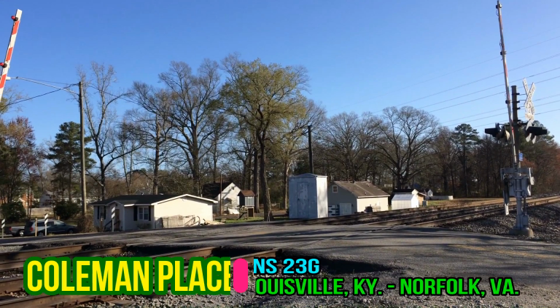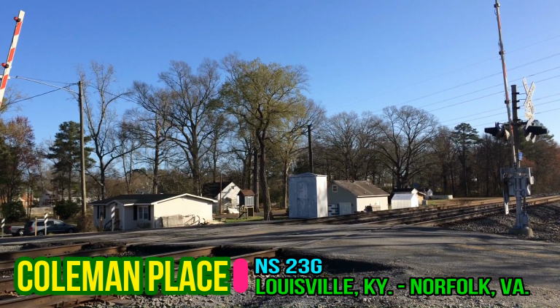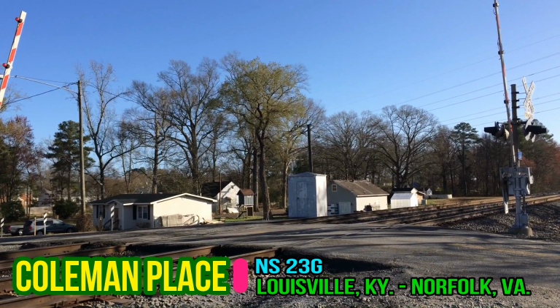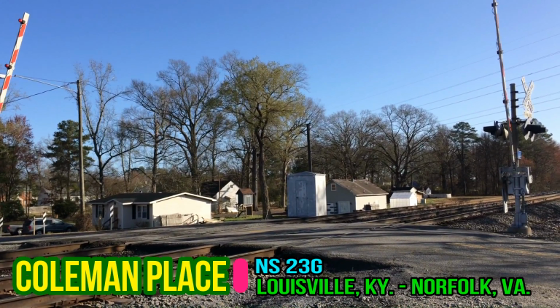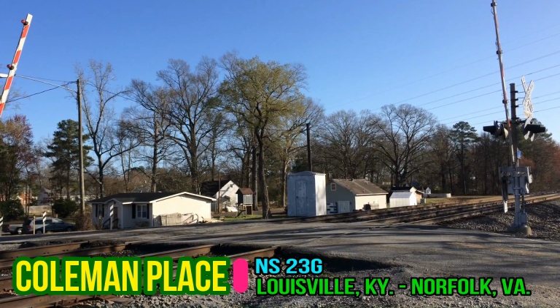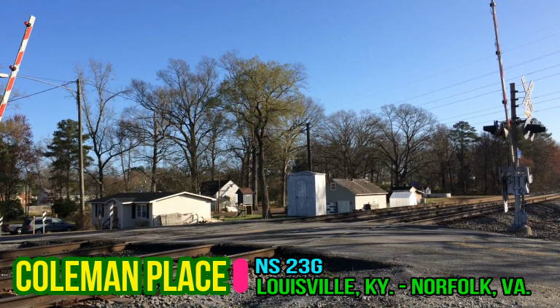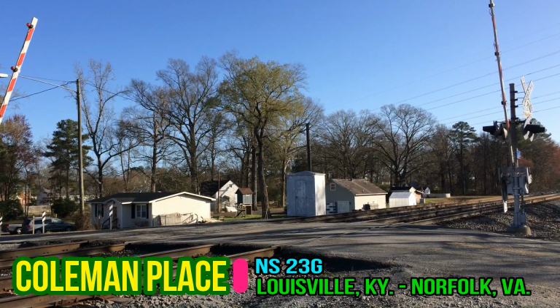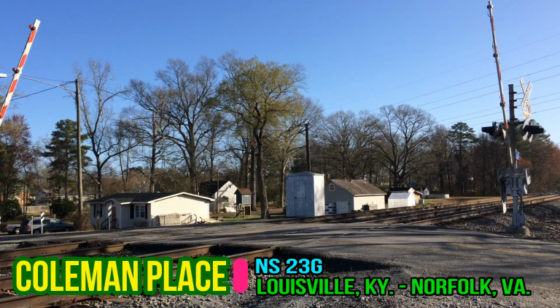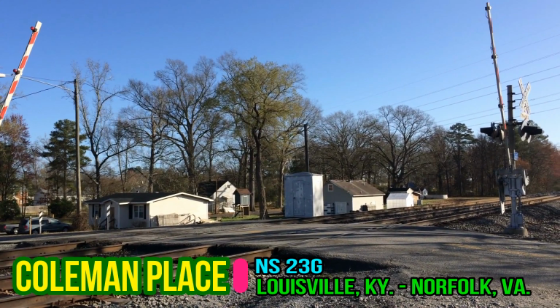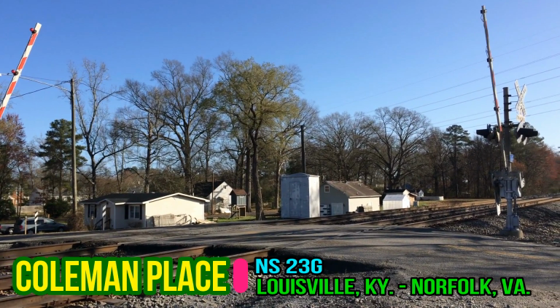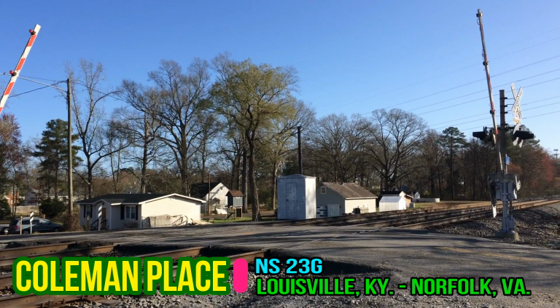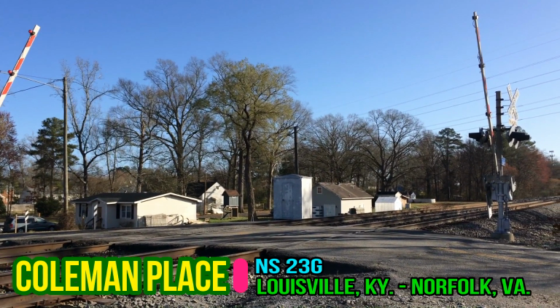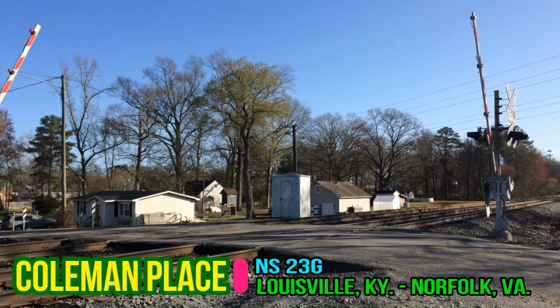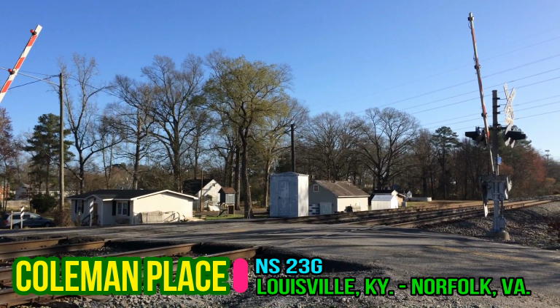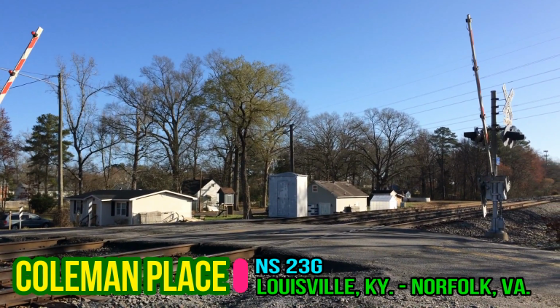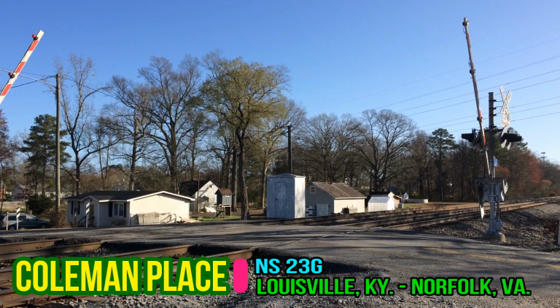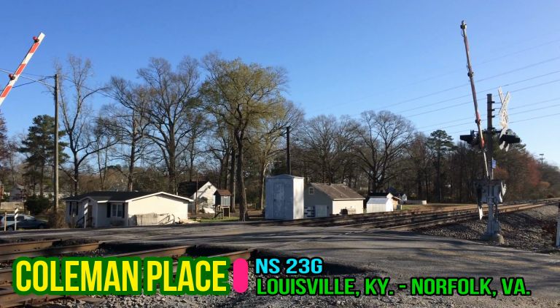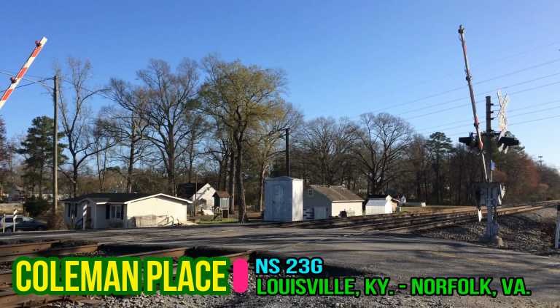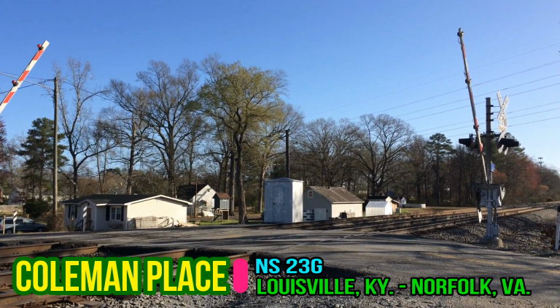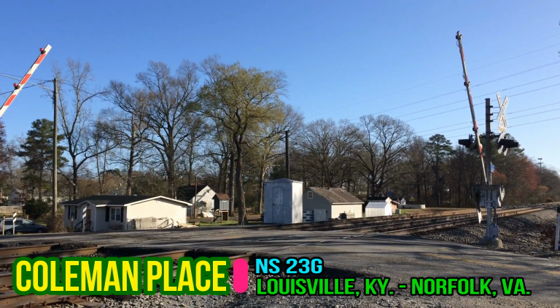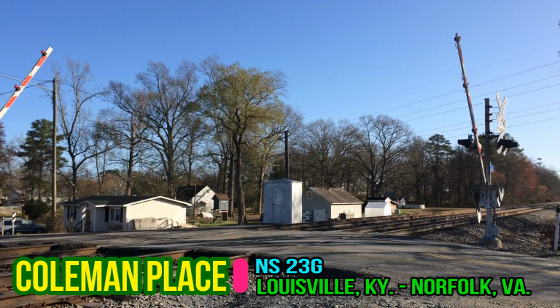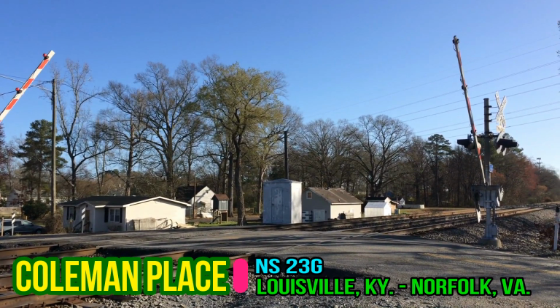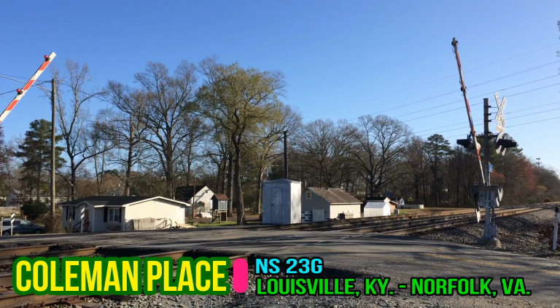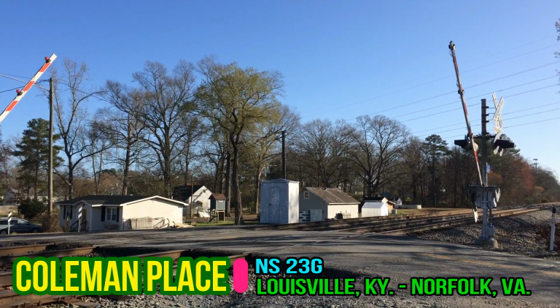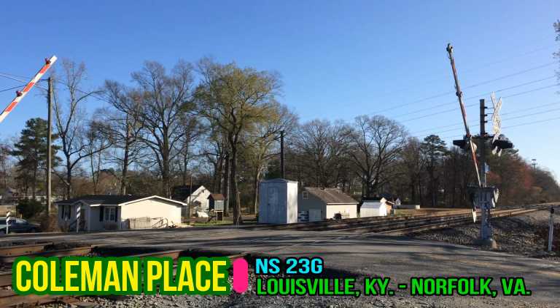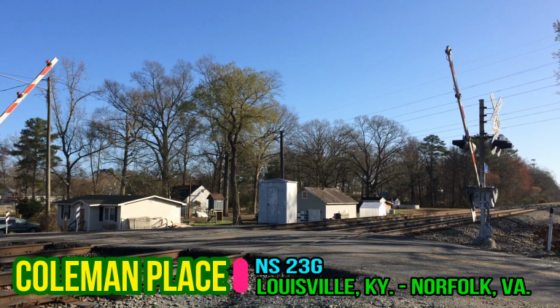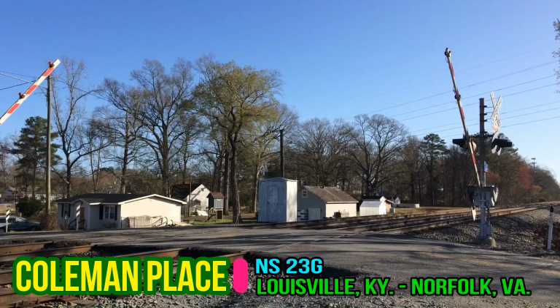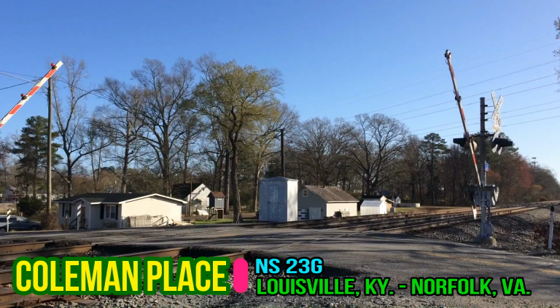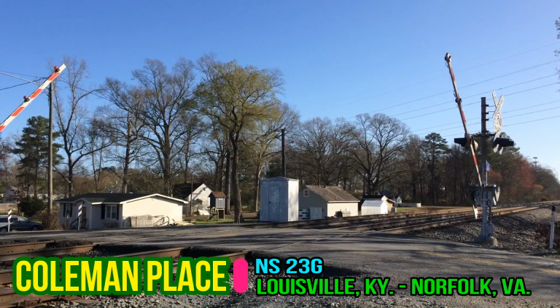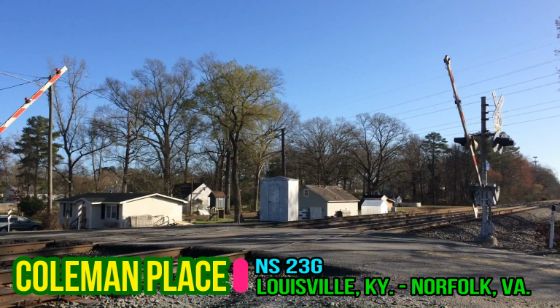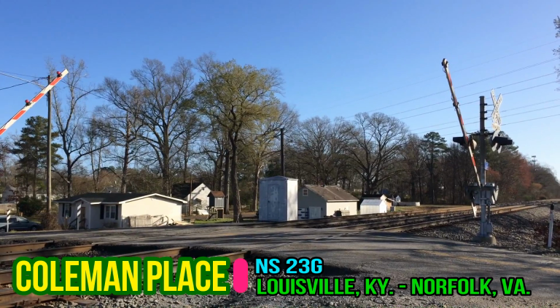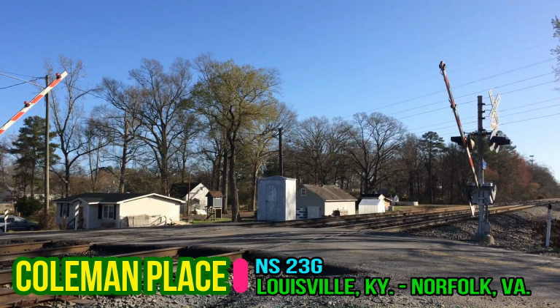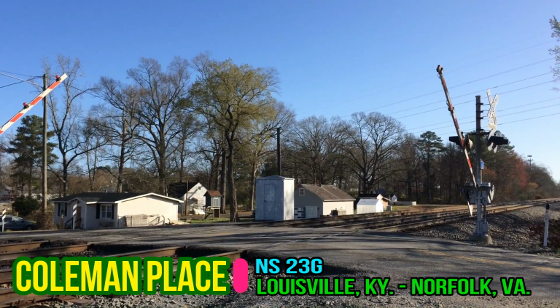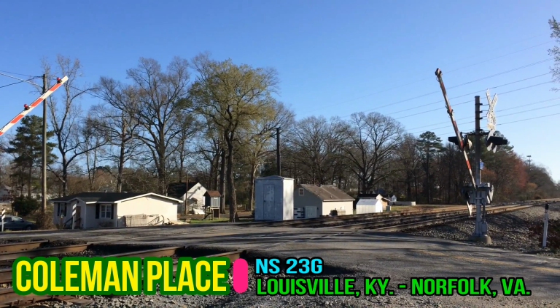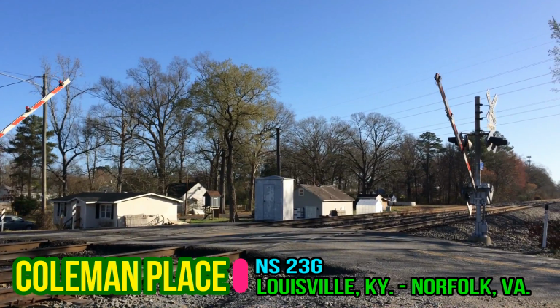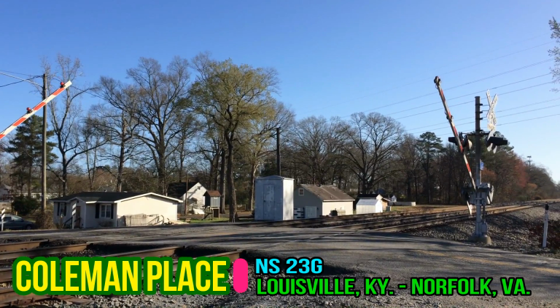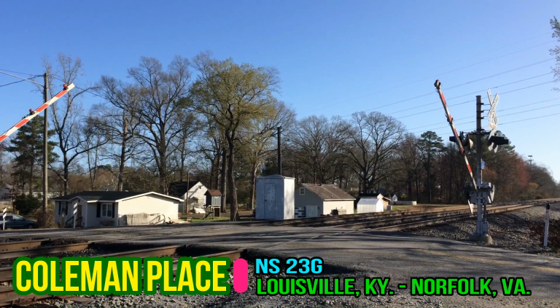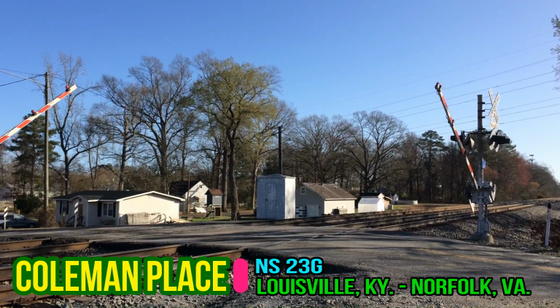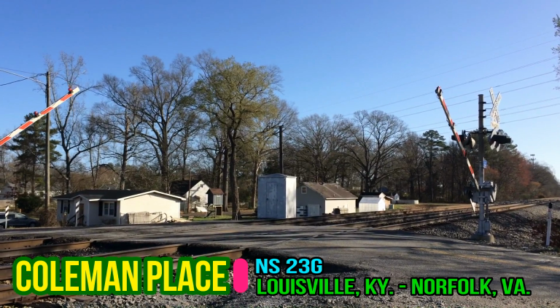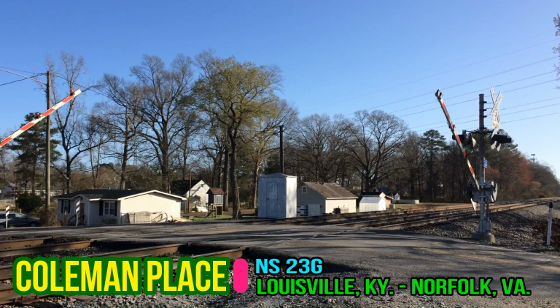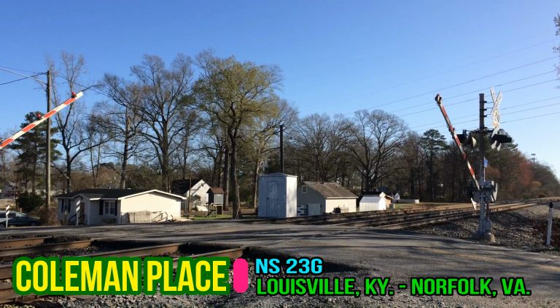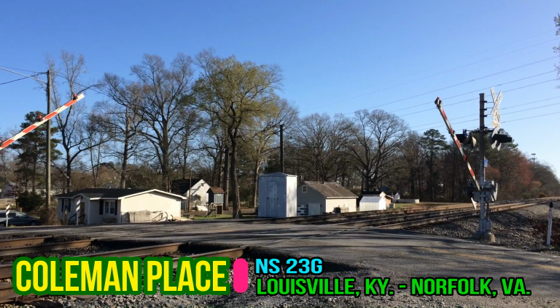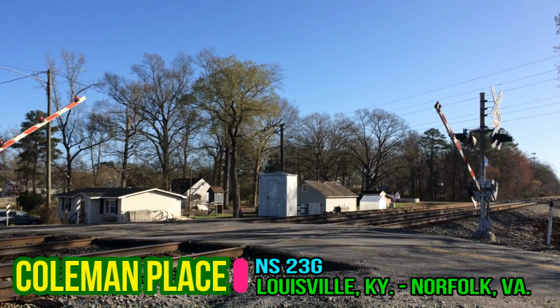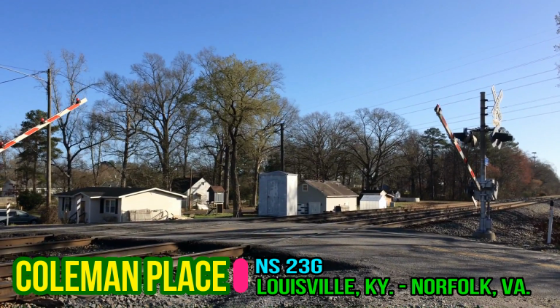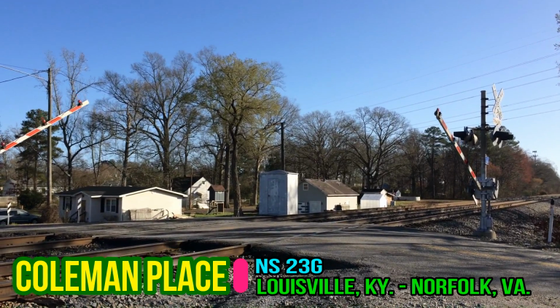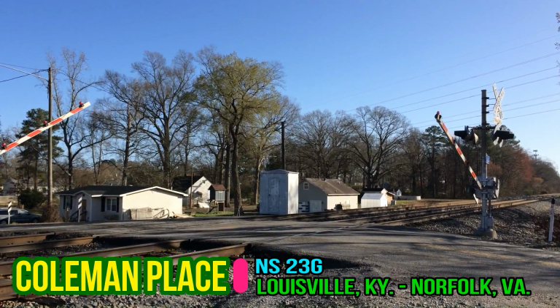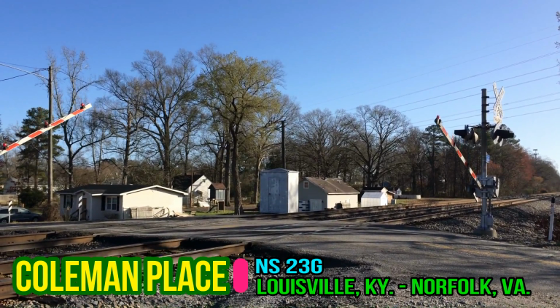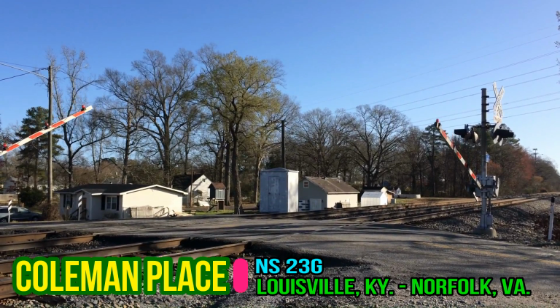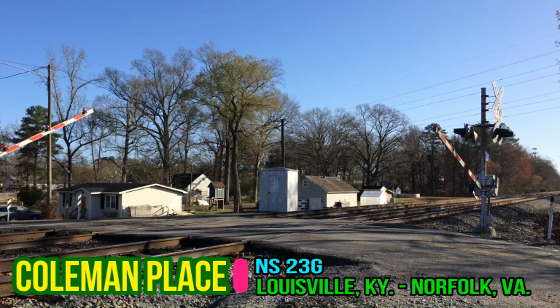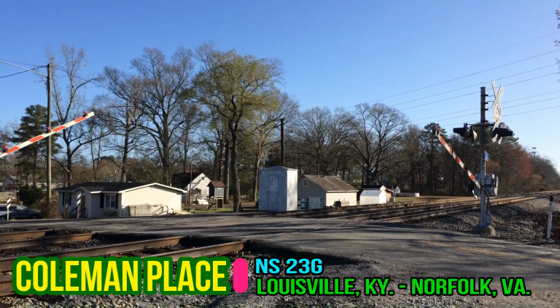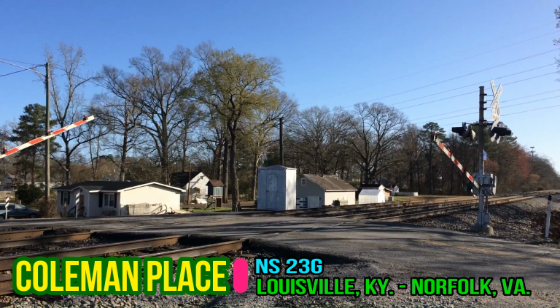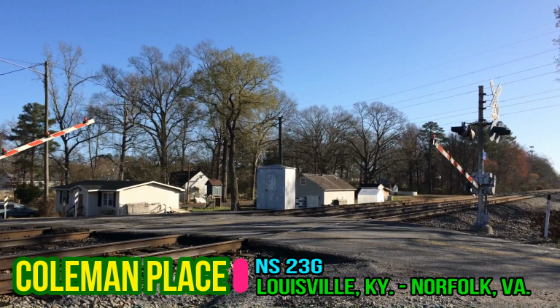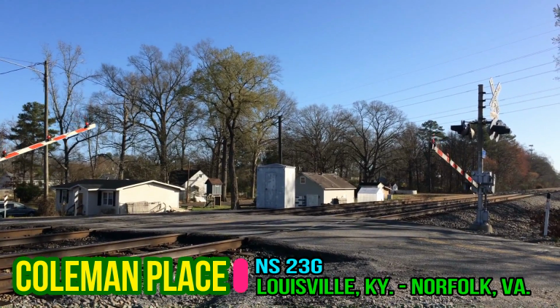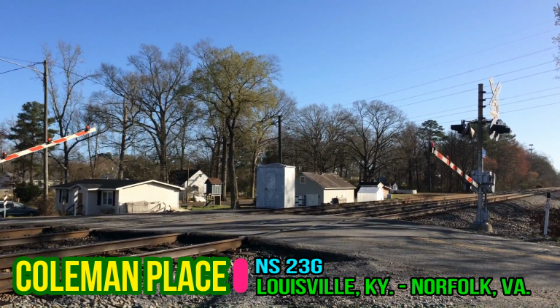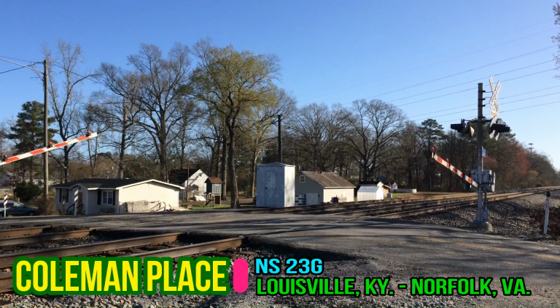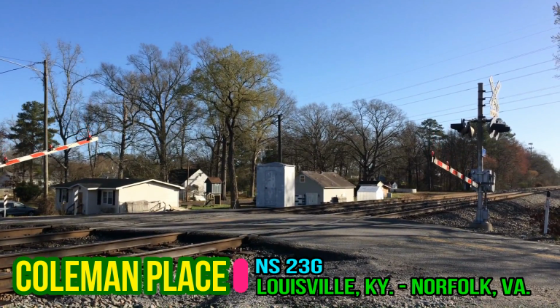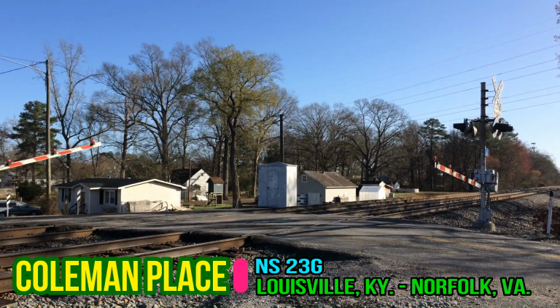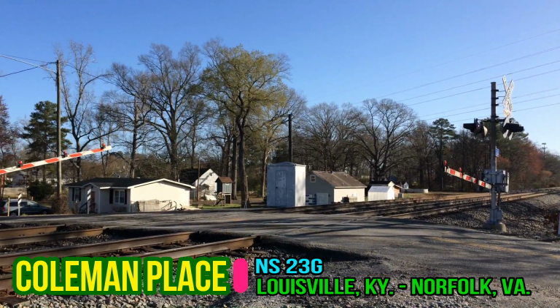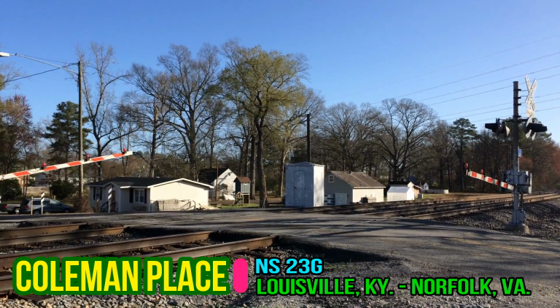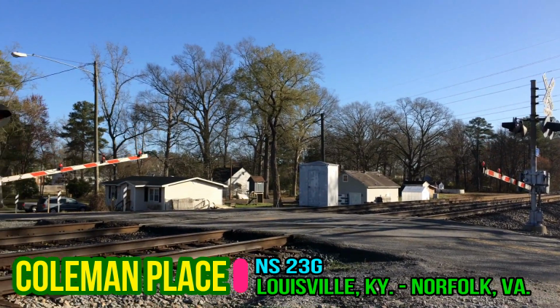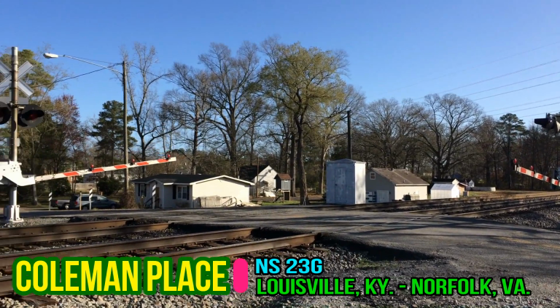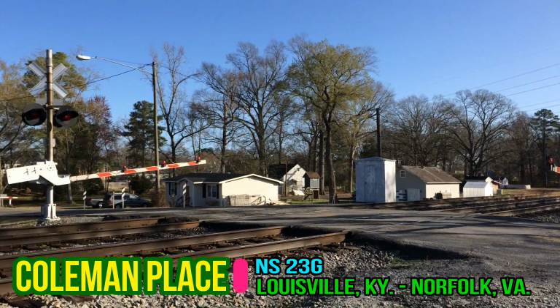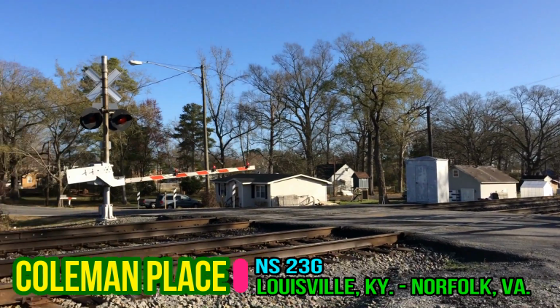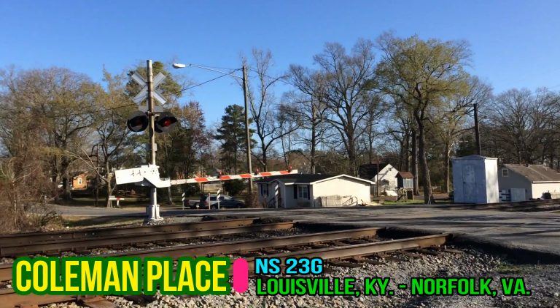Here we have Norfolk Southern 23G with the Reading Heritage Unit leading eastbound at Canal Drive.